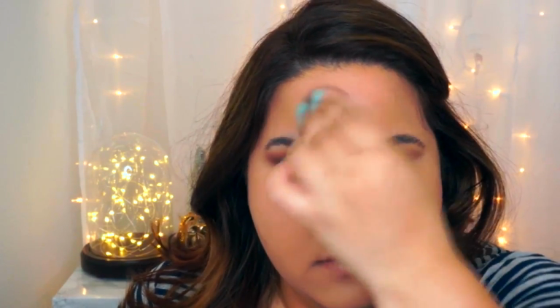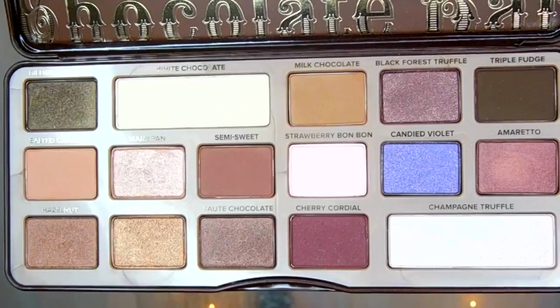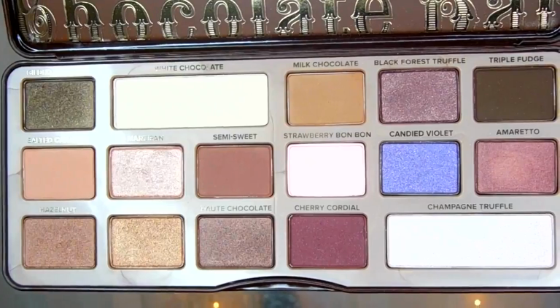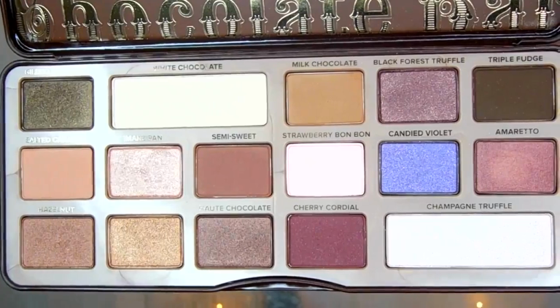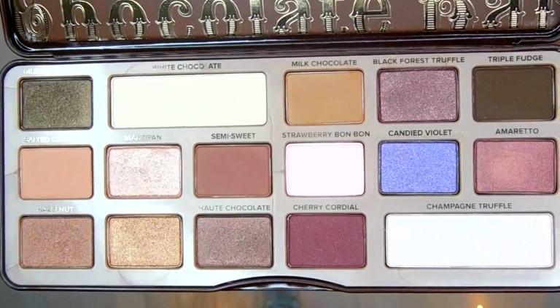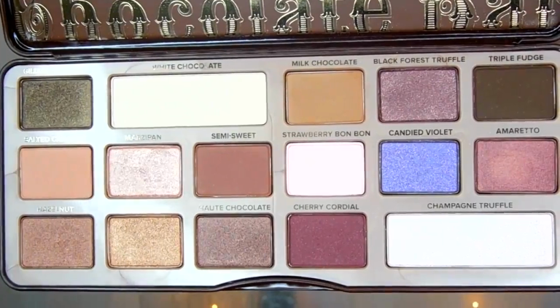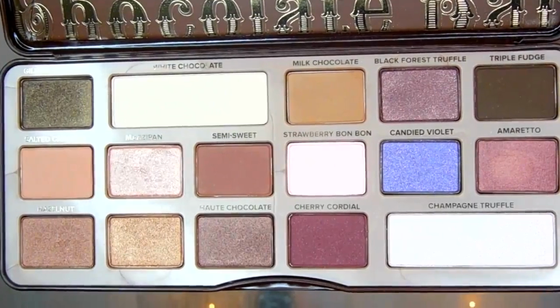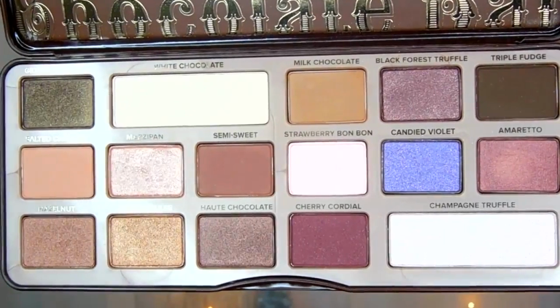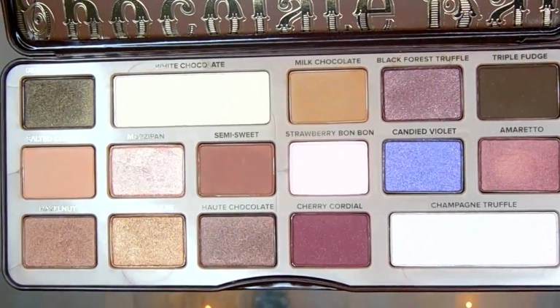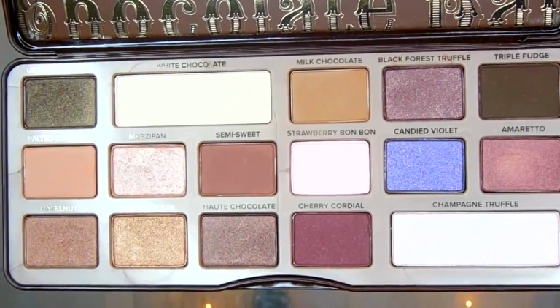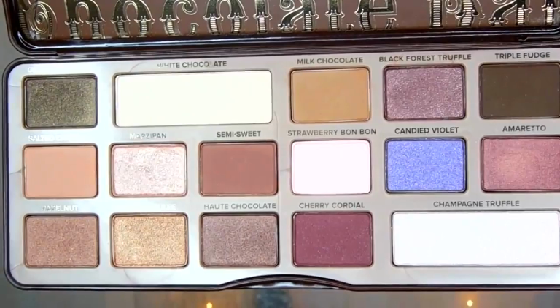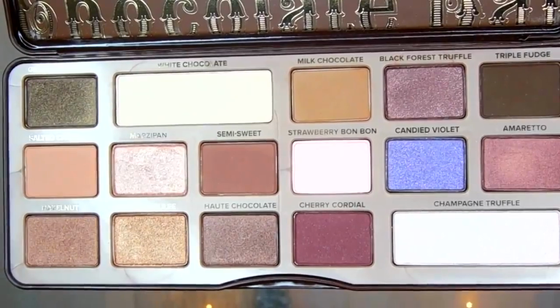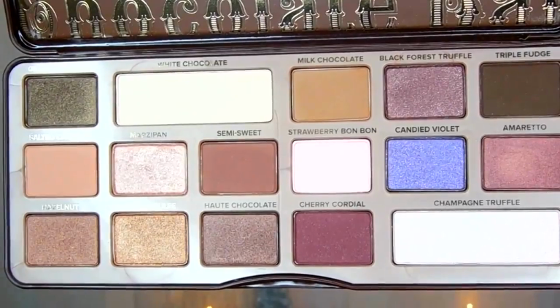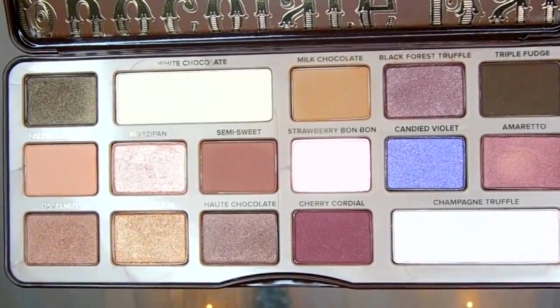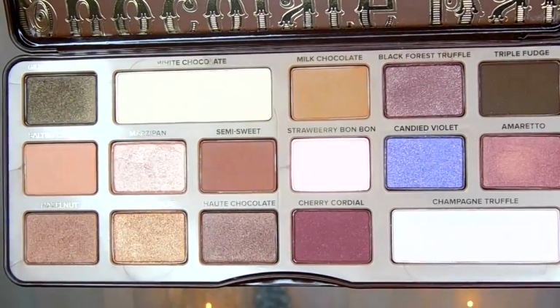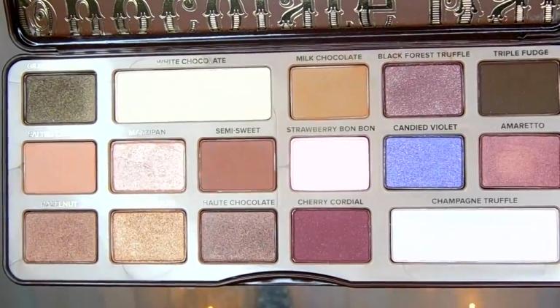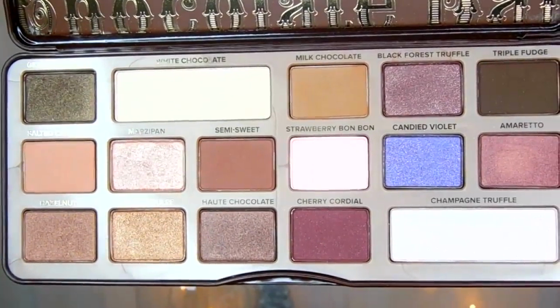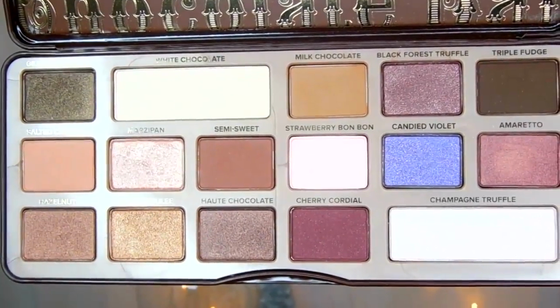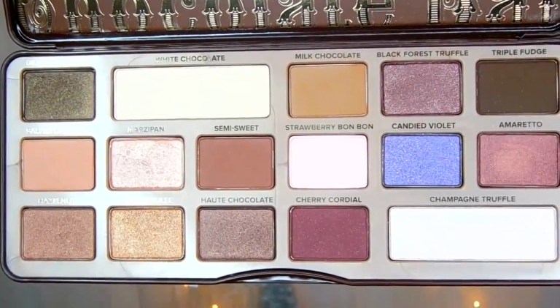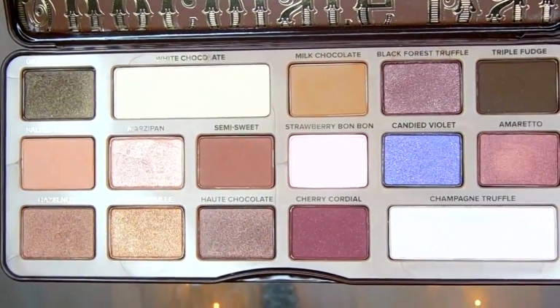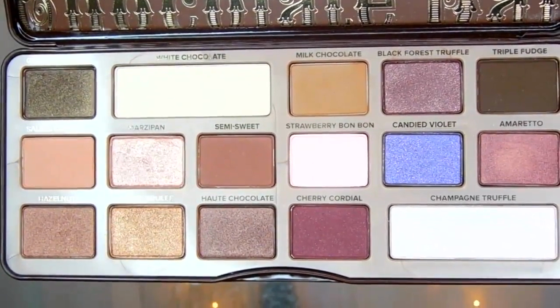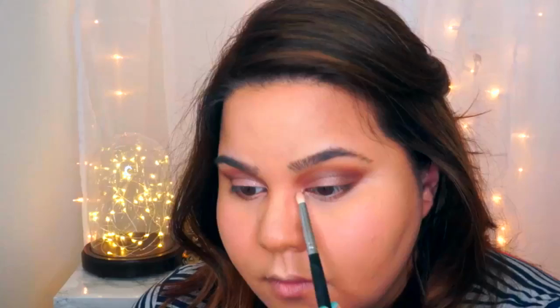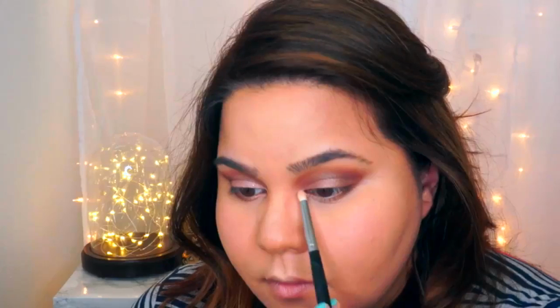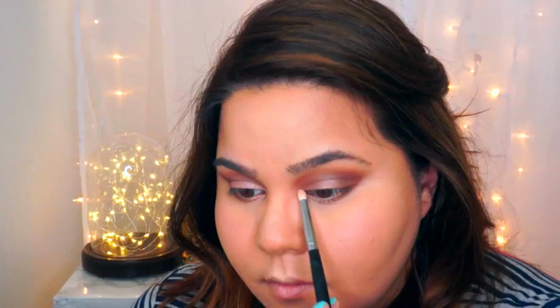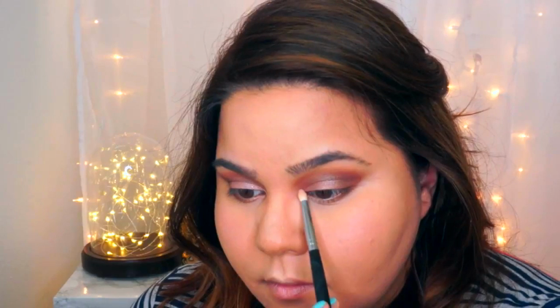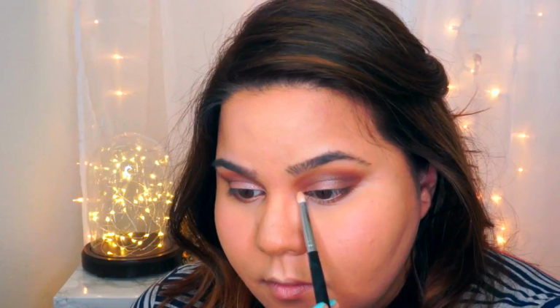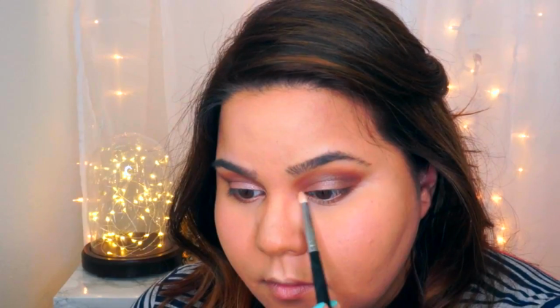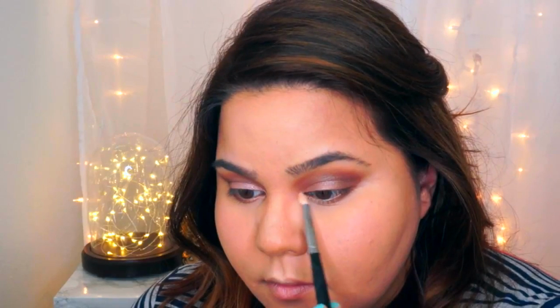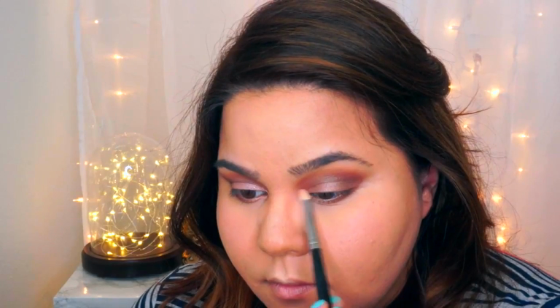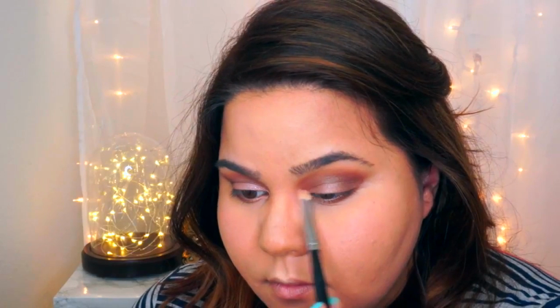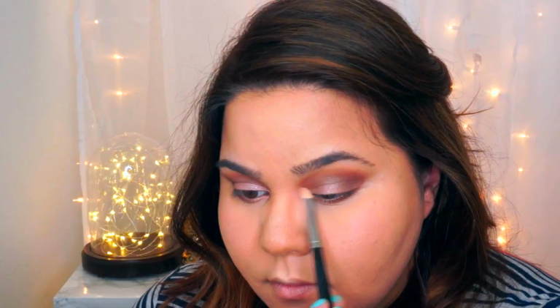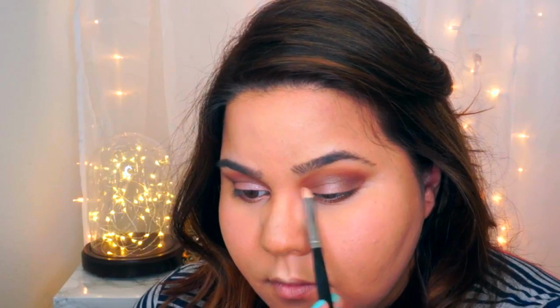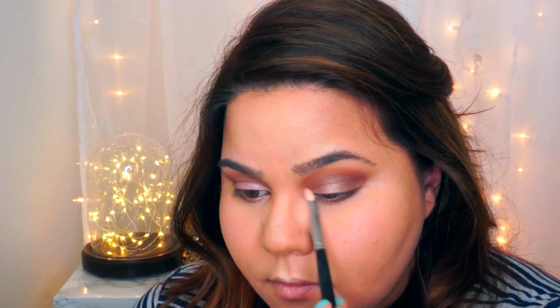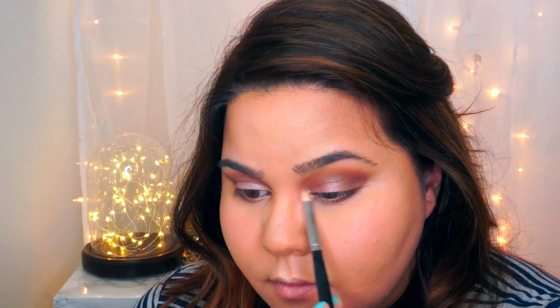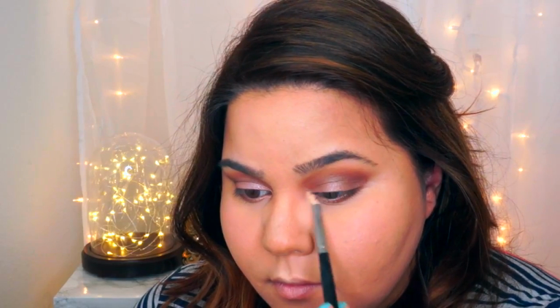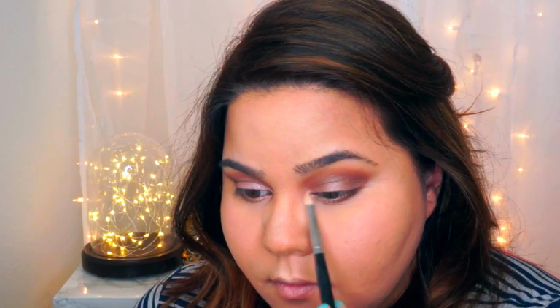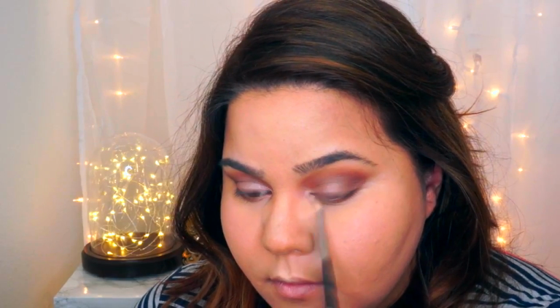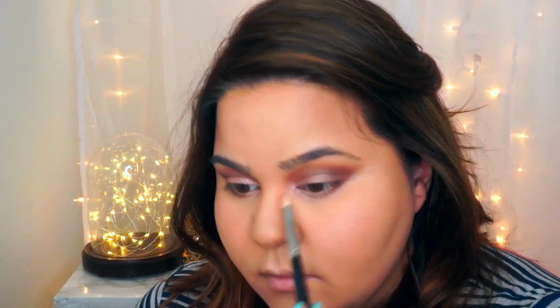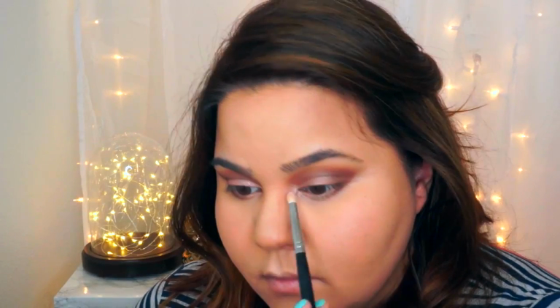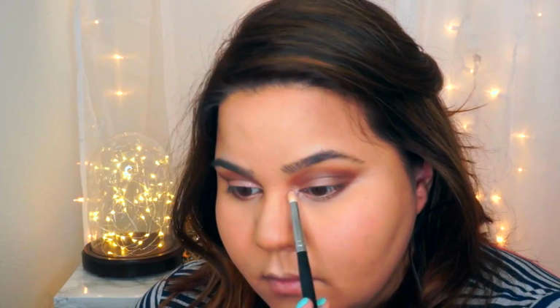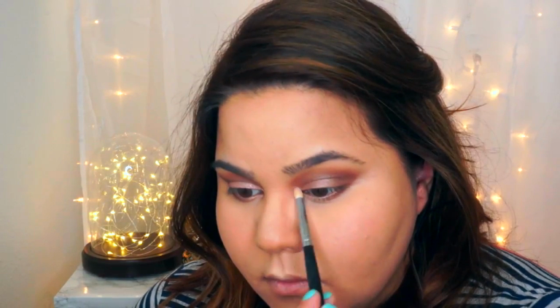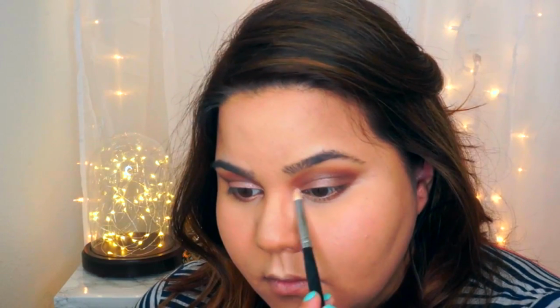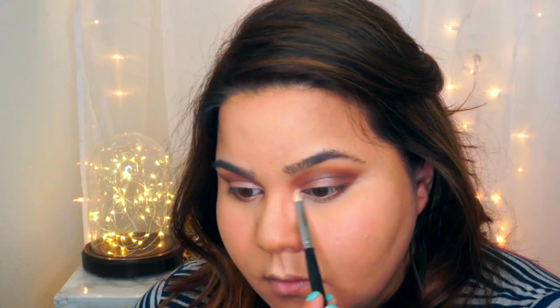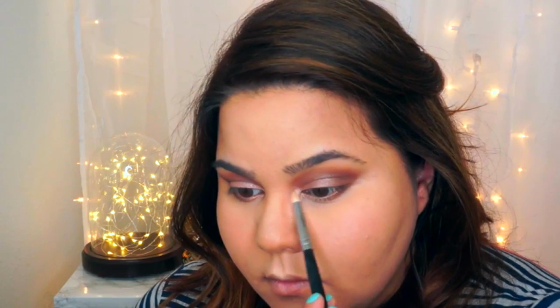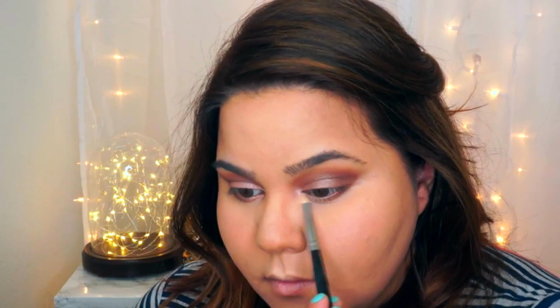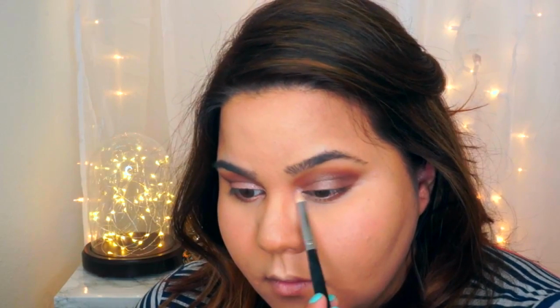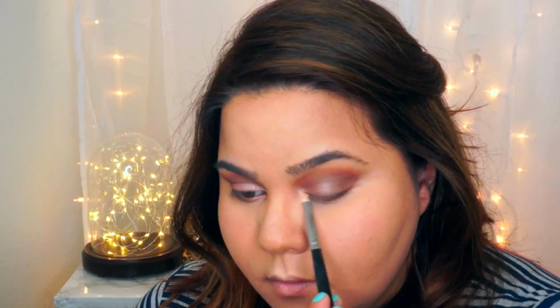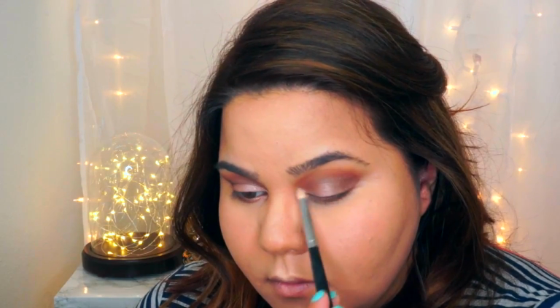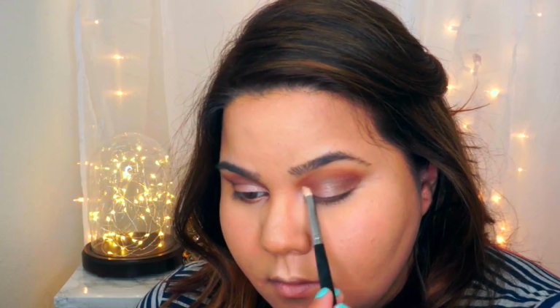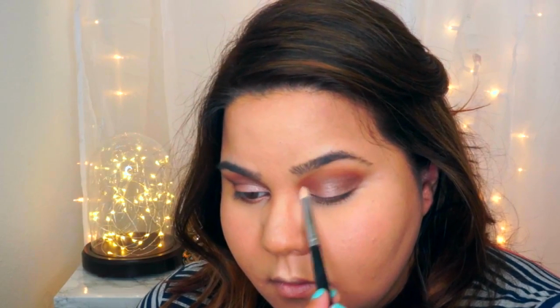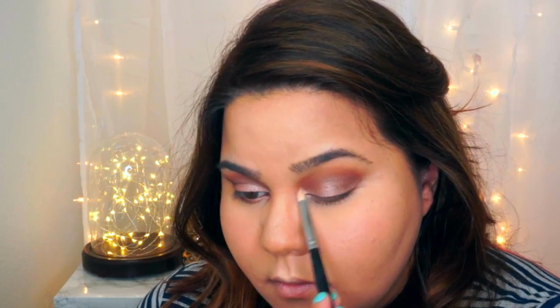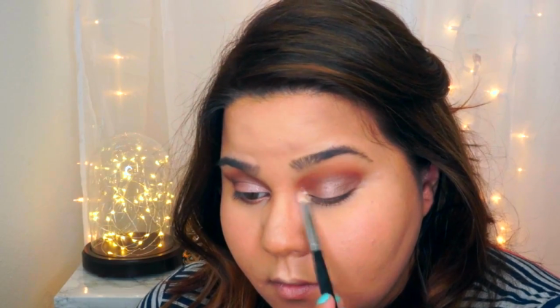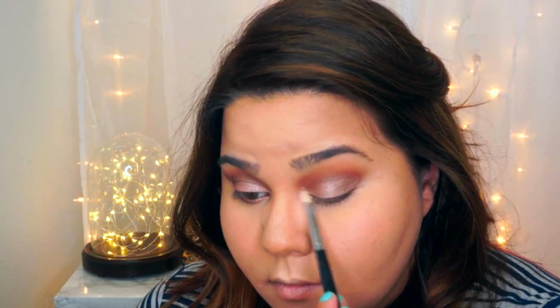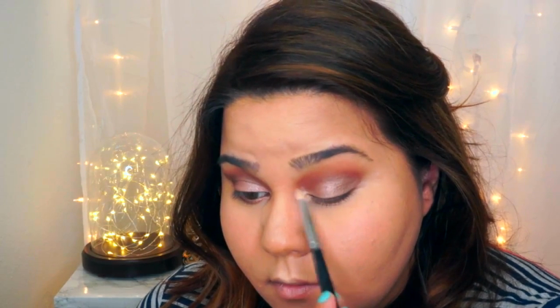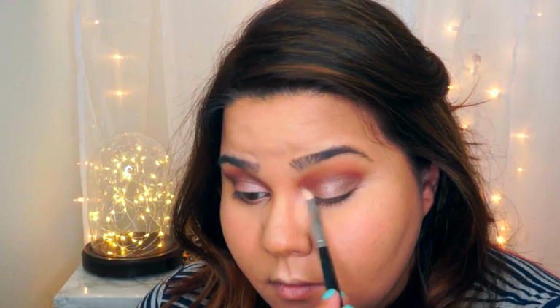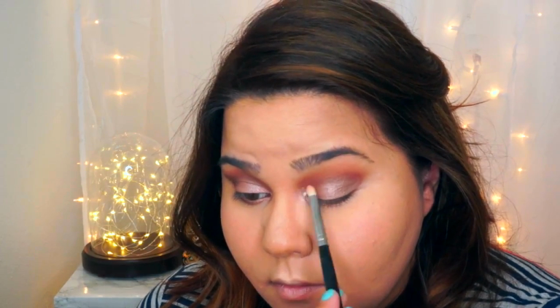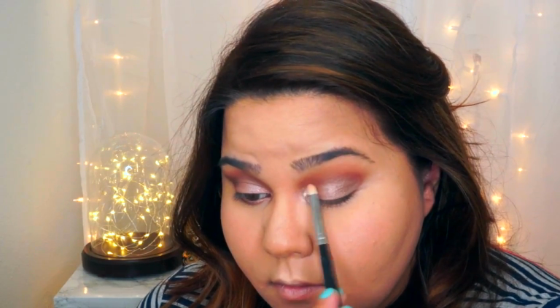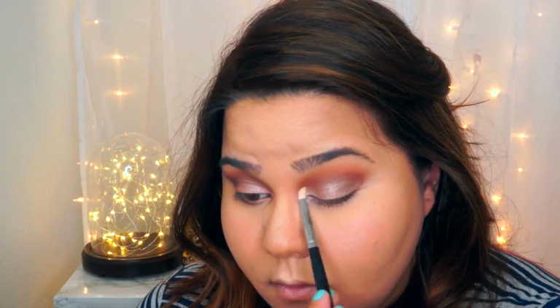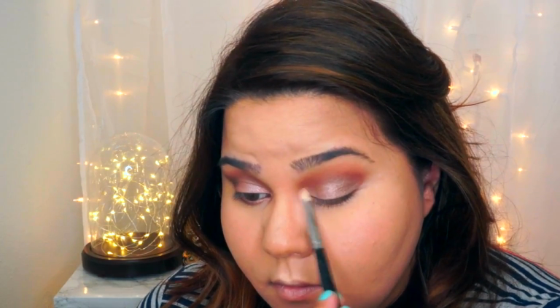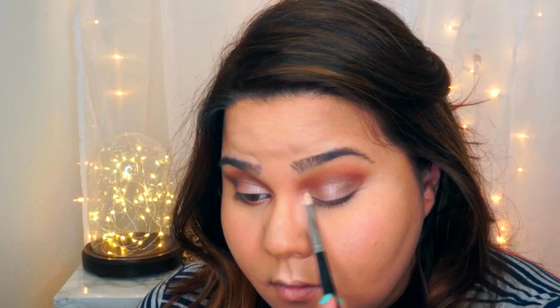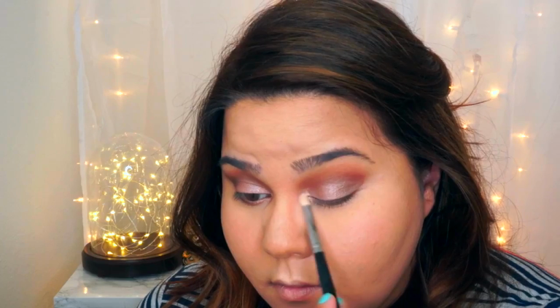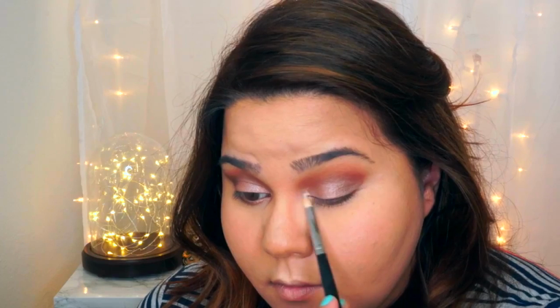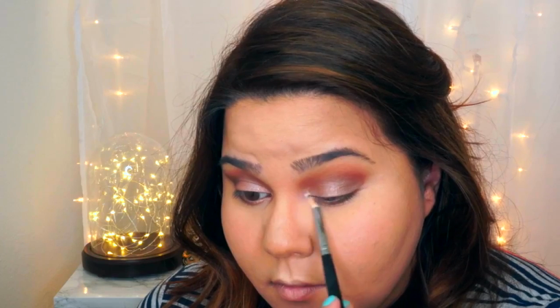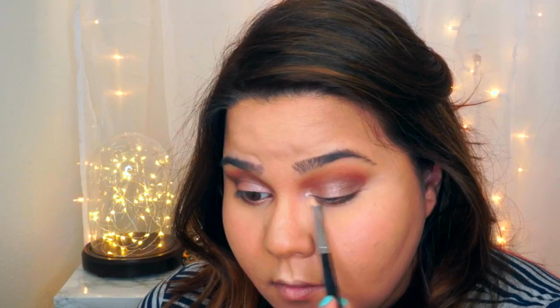I'm going to take a pencil brush in Champagne Truffle and highlight the inner corners of the eyes.